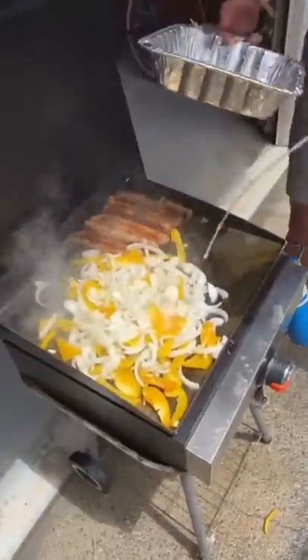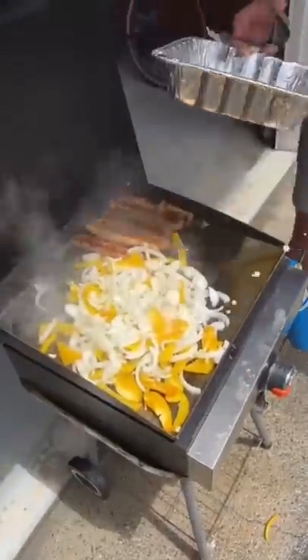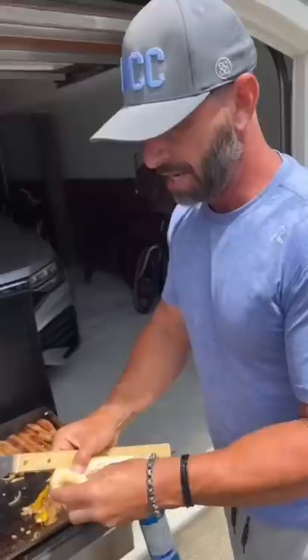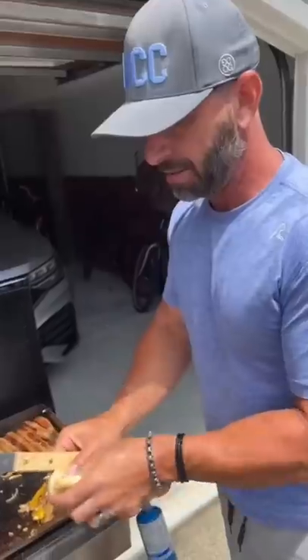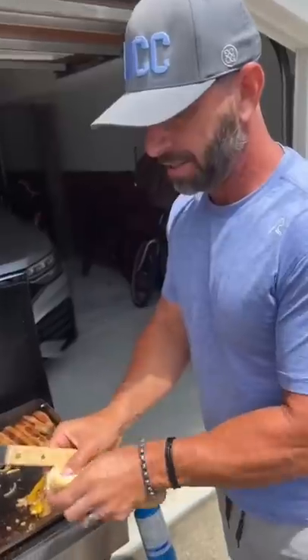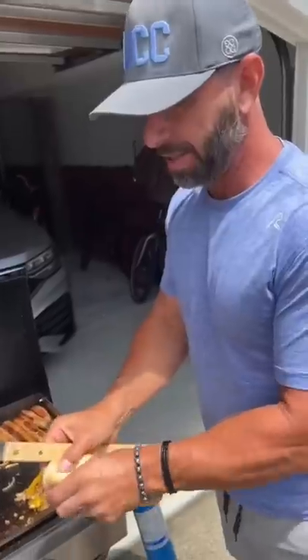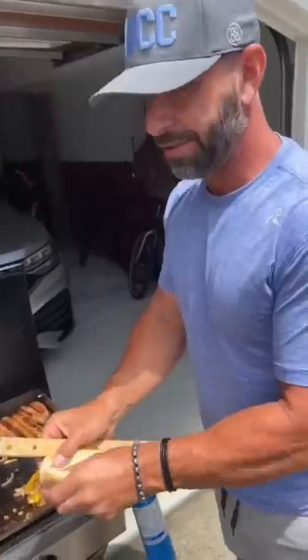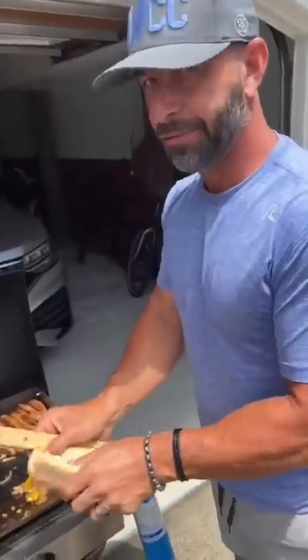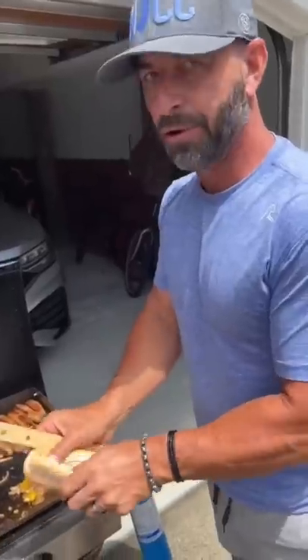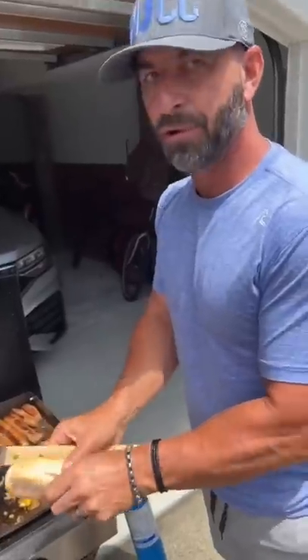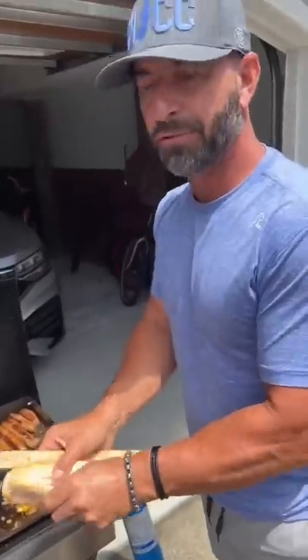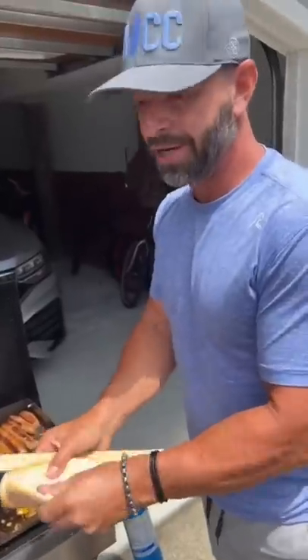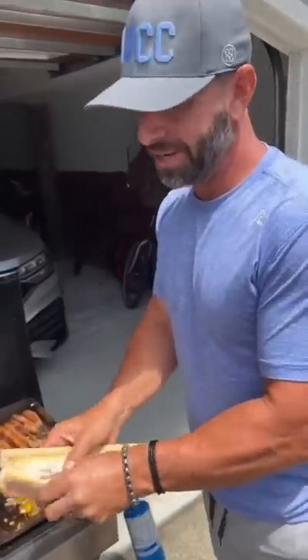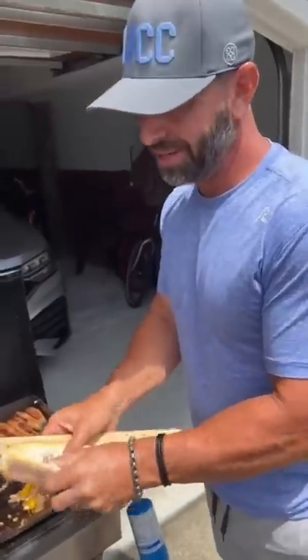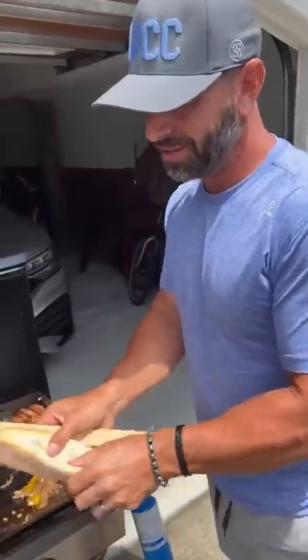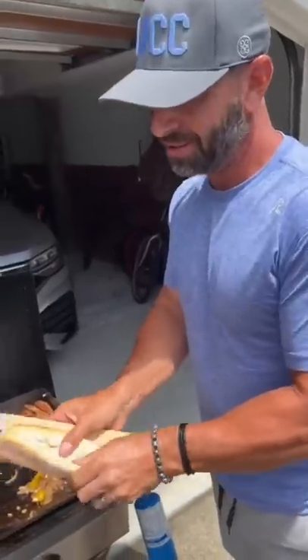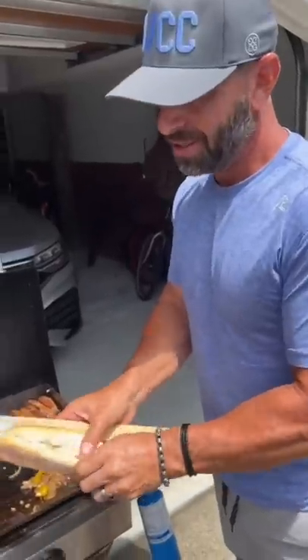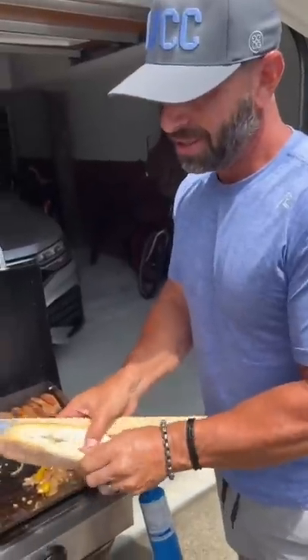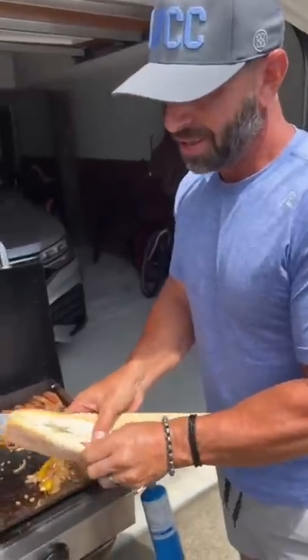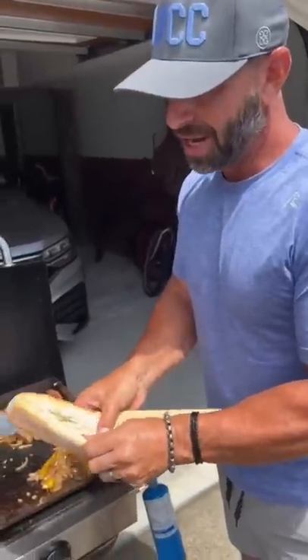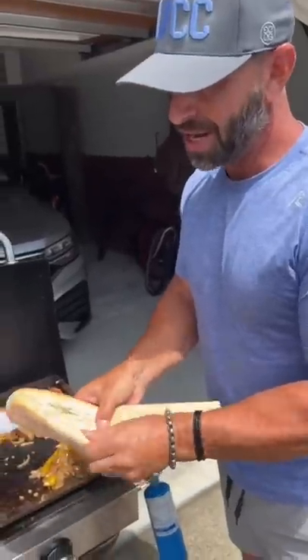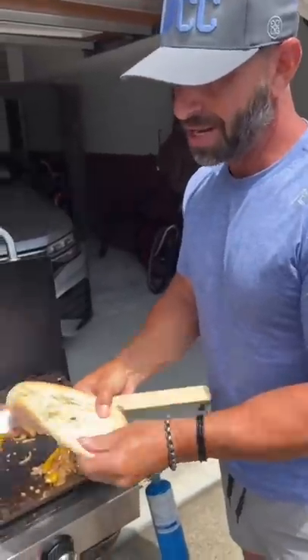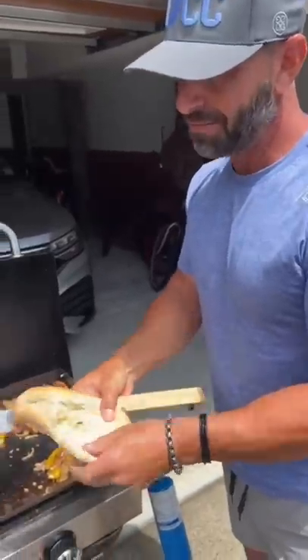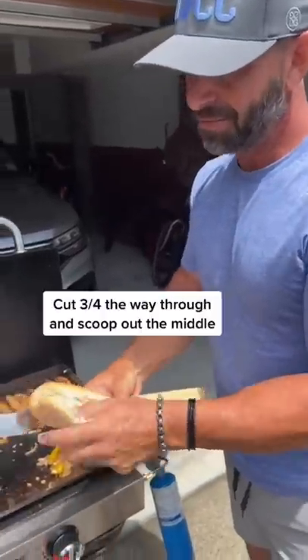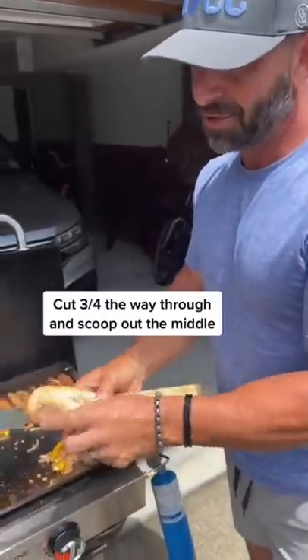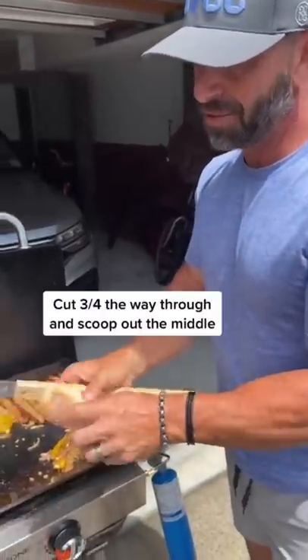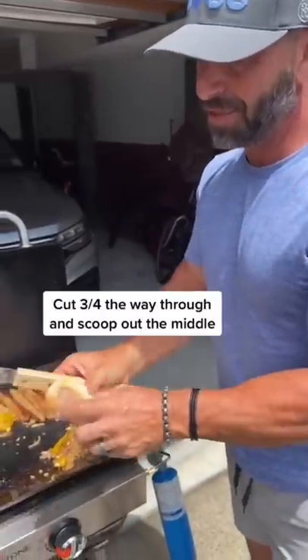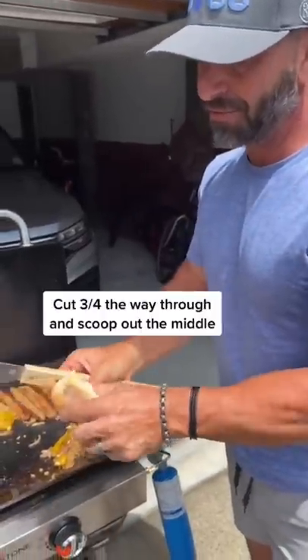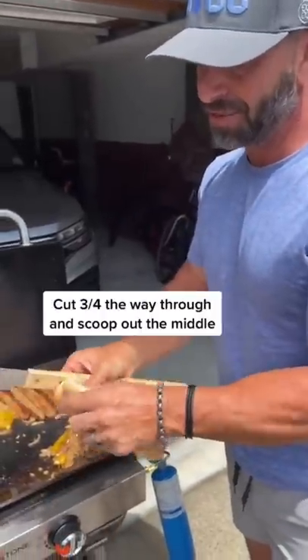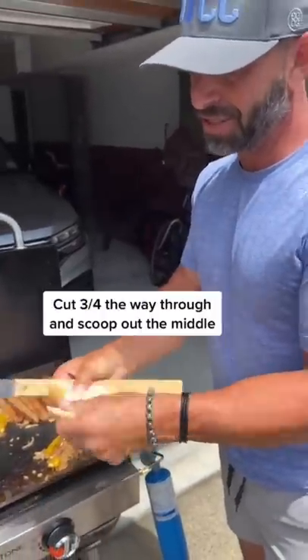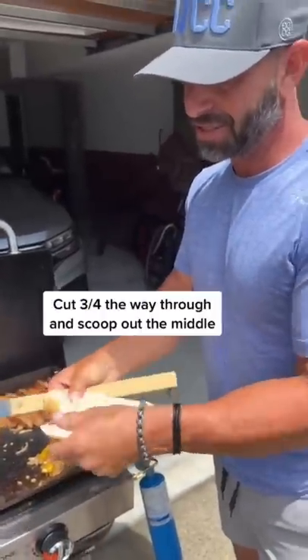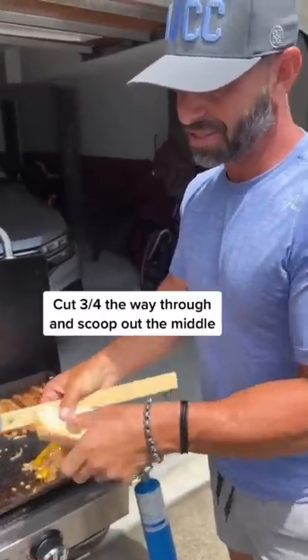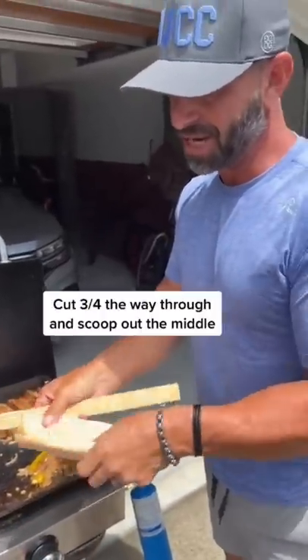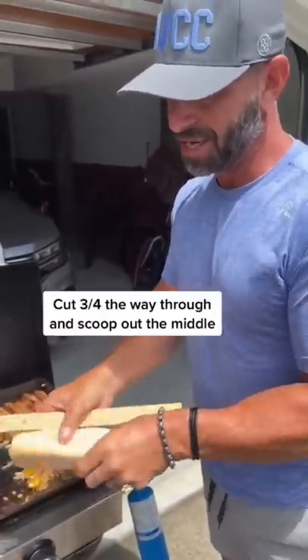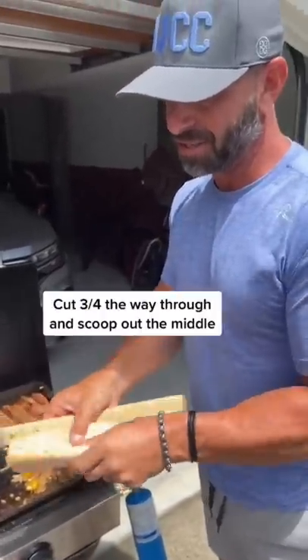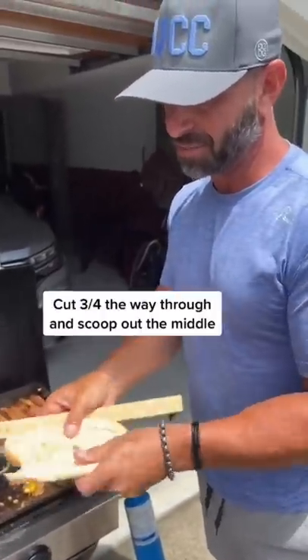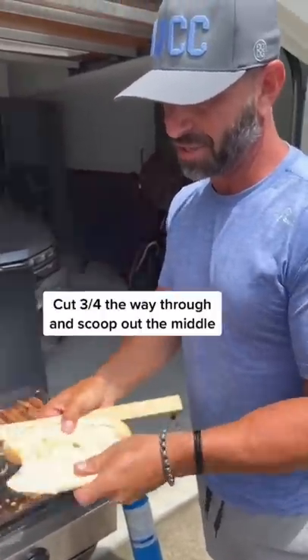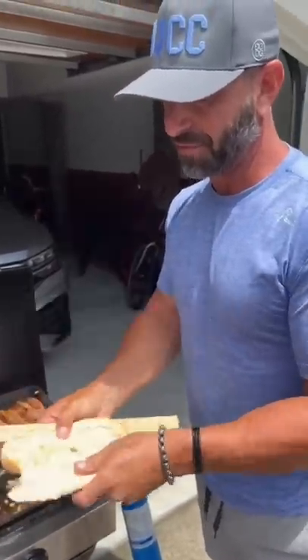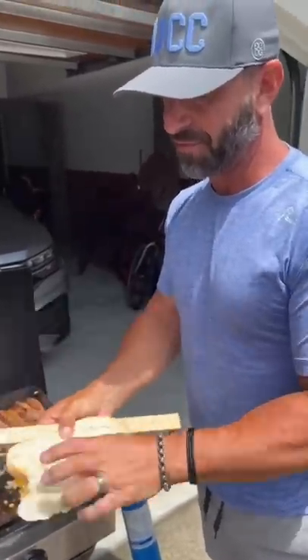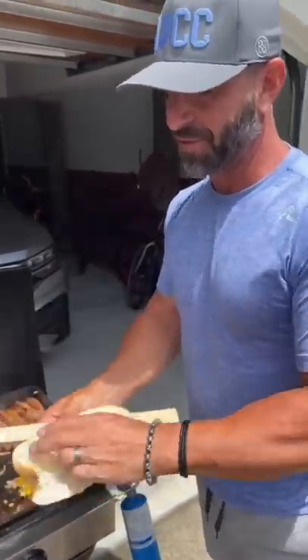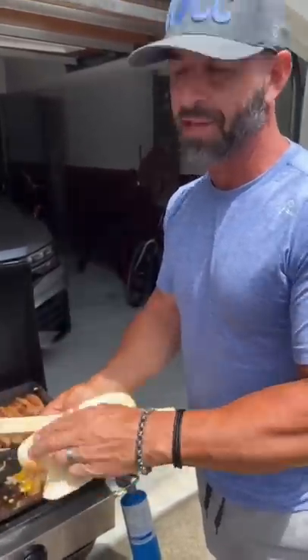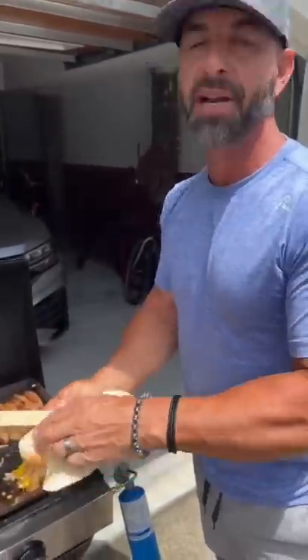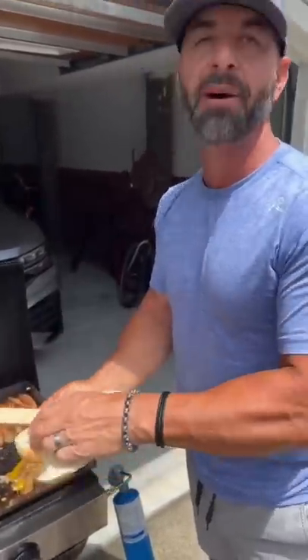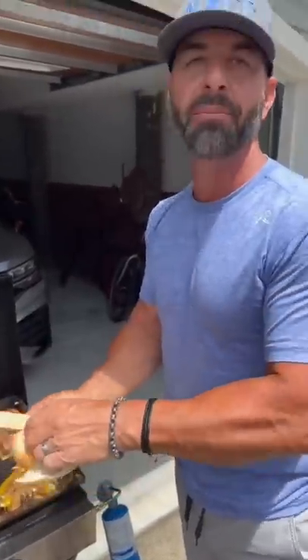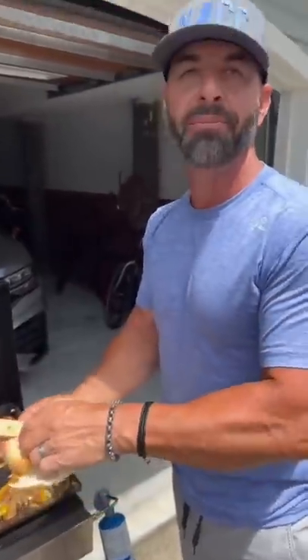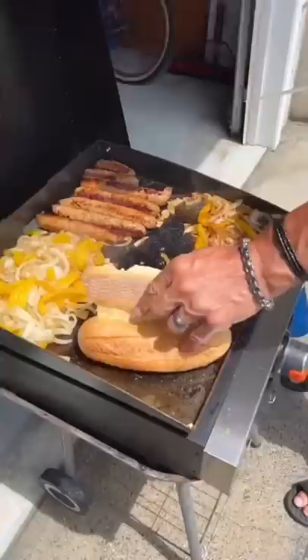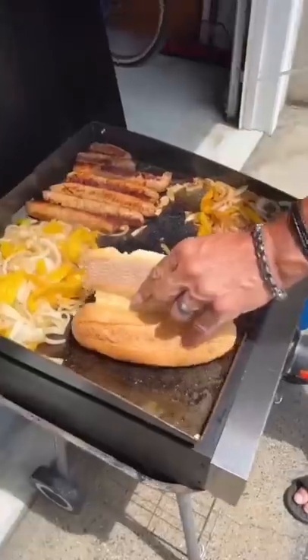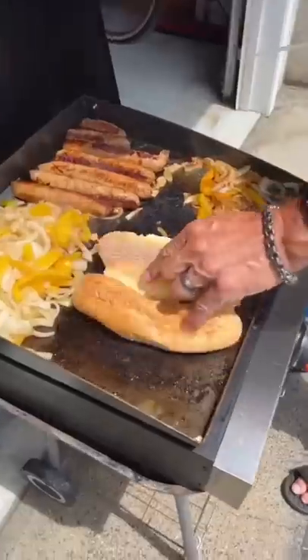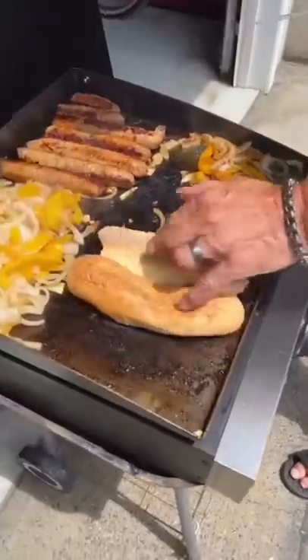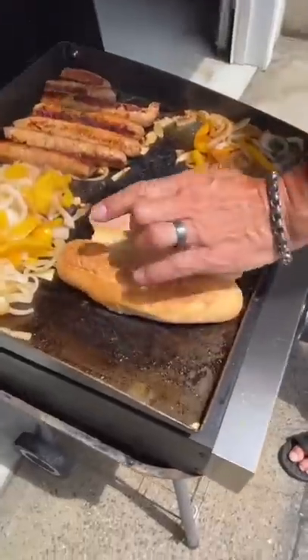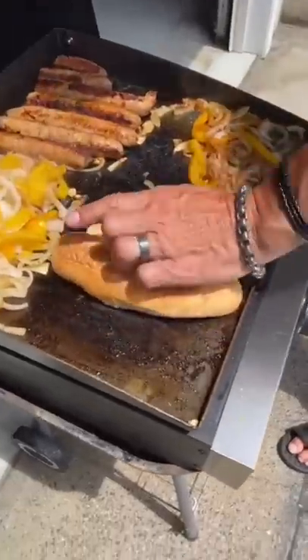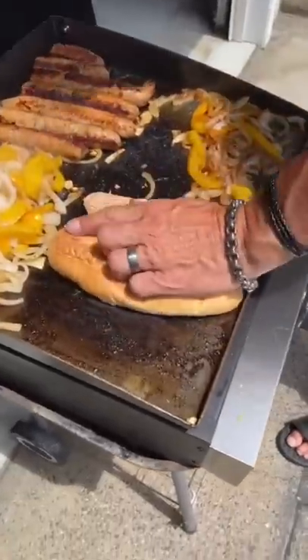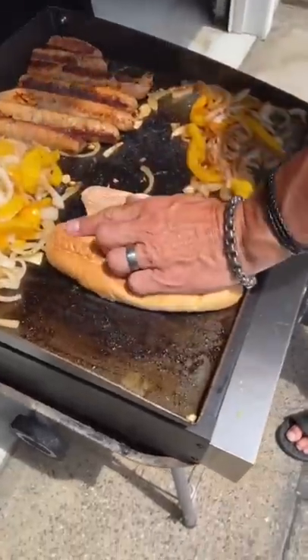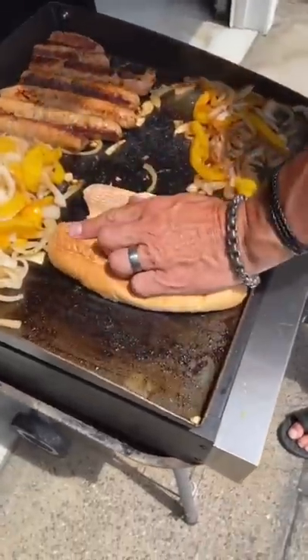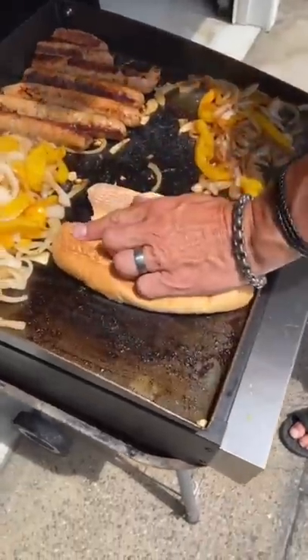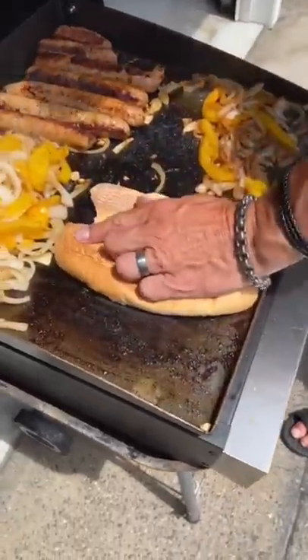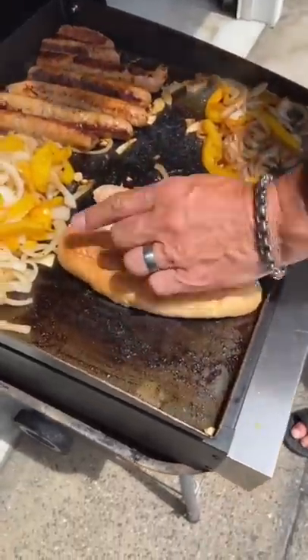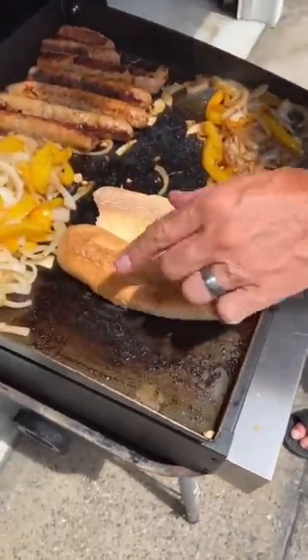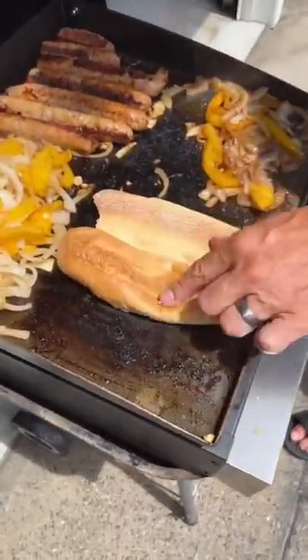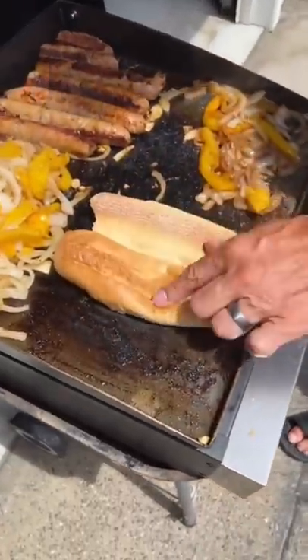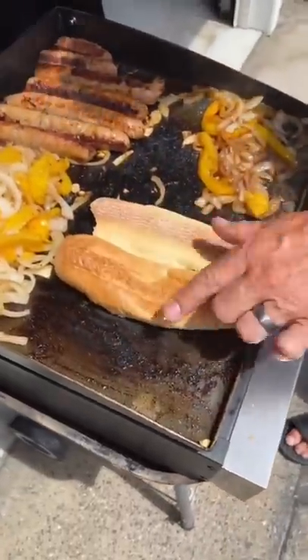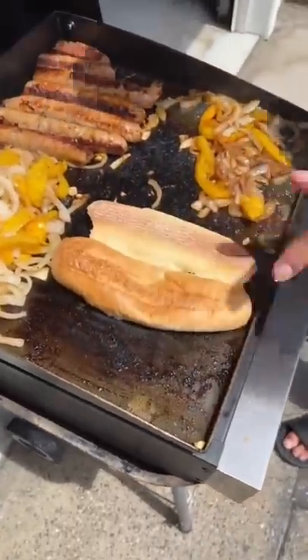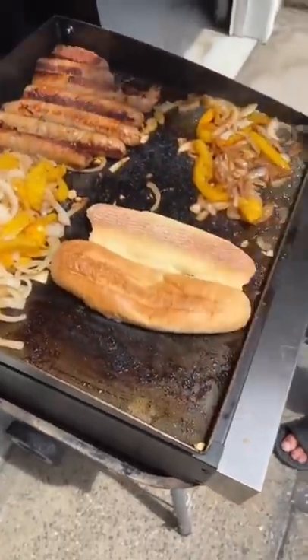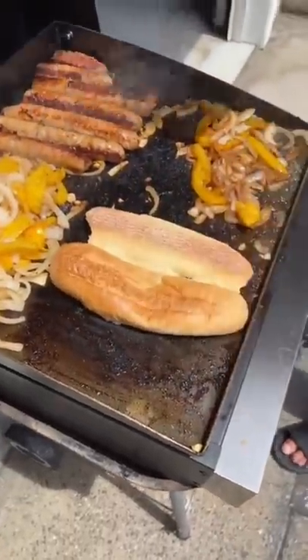Getting a roll ready. No need for the inside because we're going to fill it up. Let that toast a little bit.